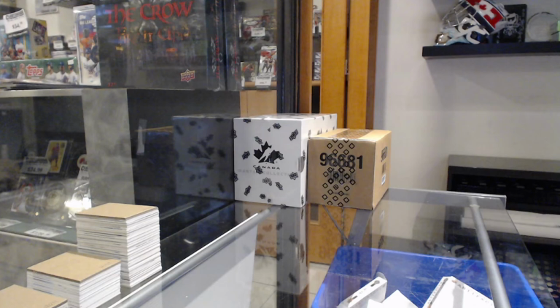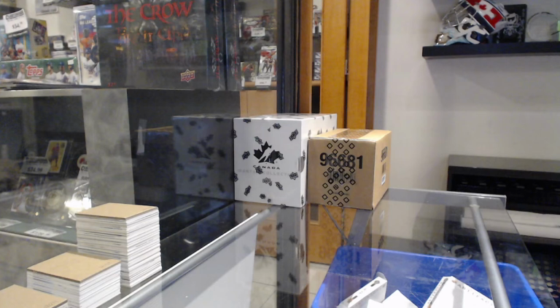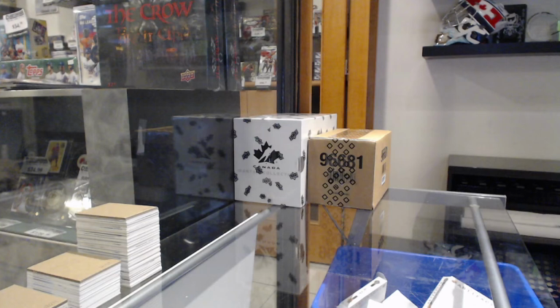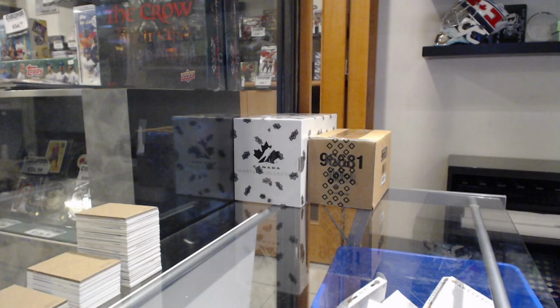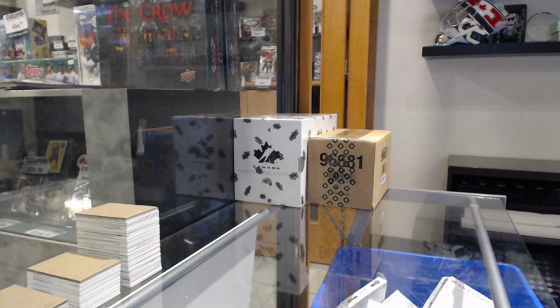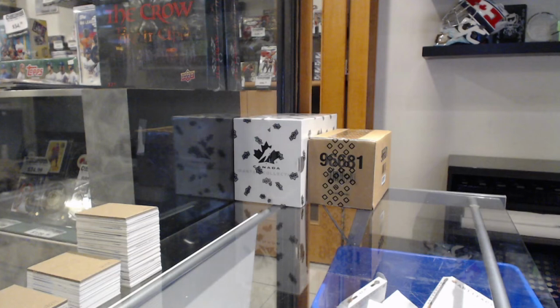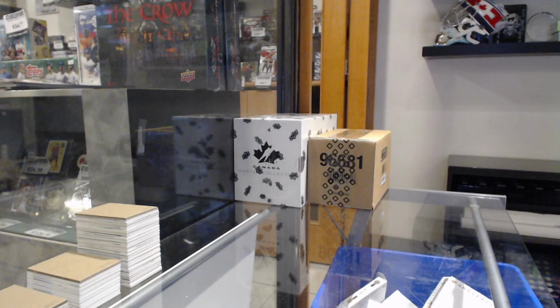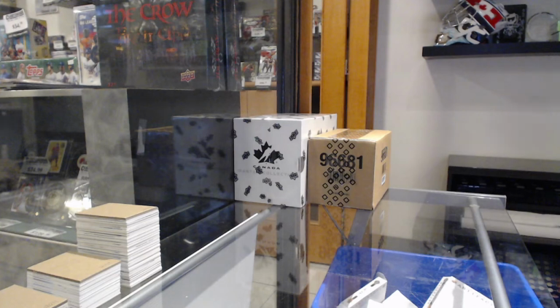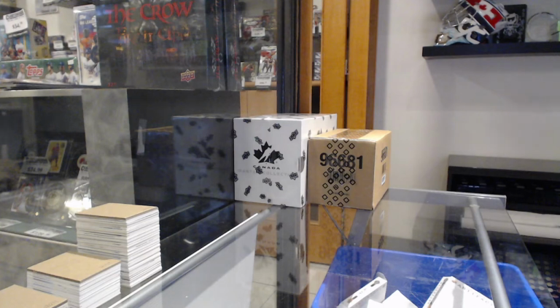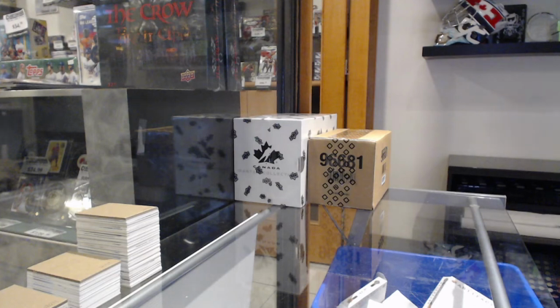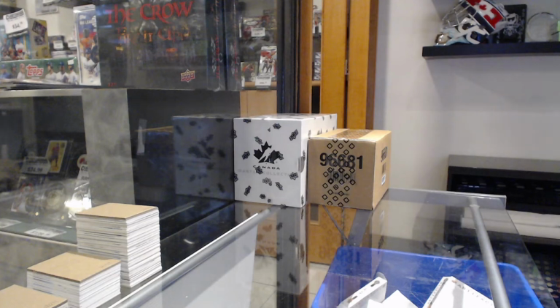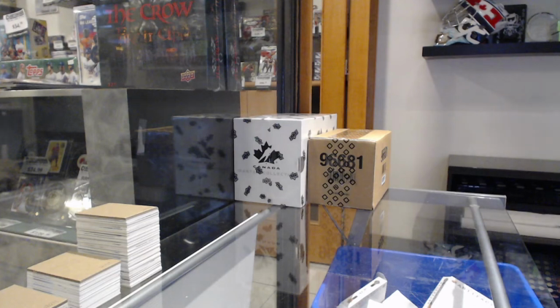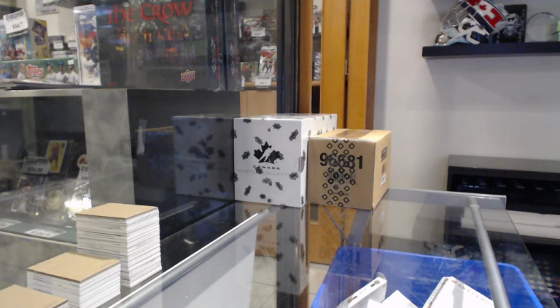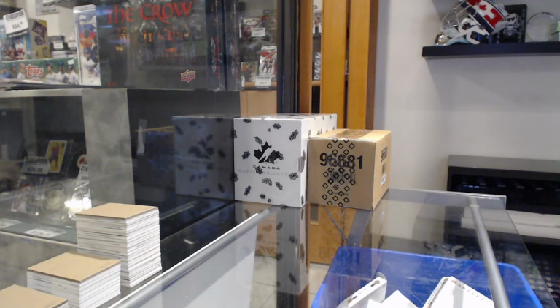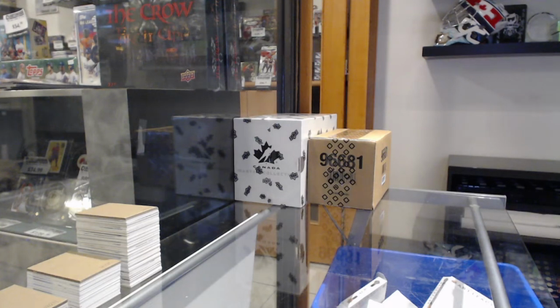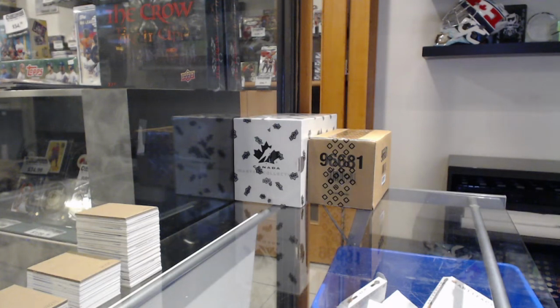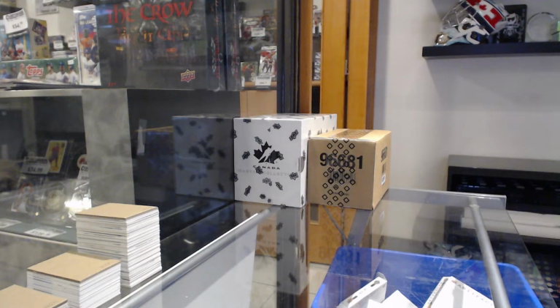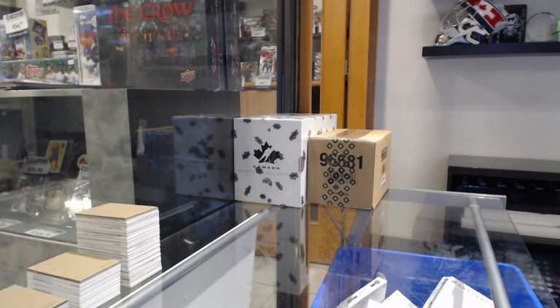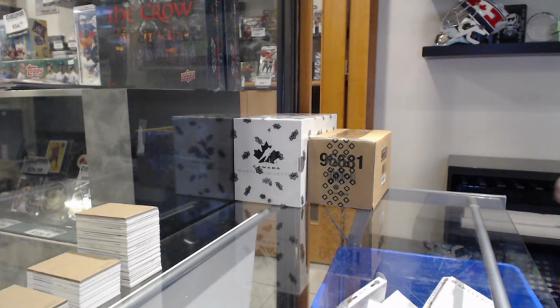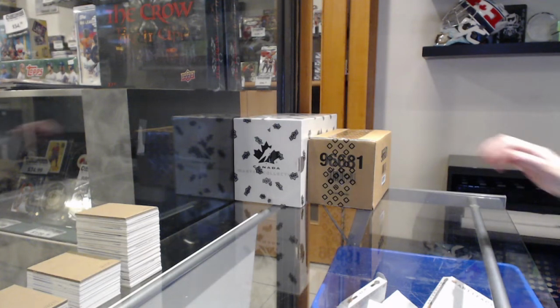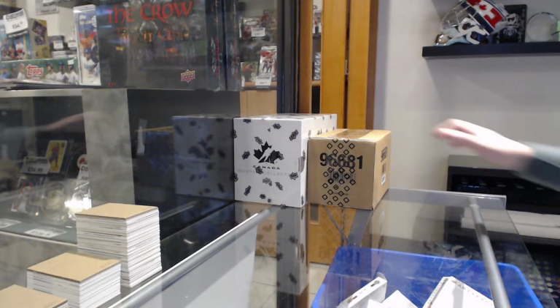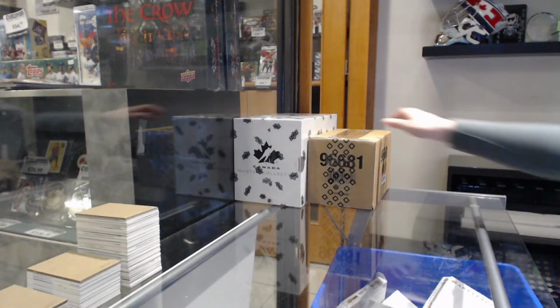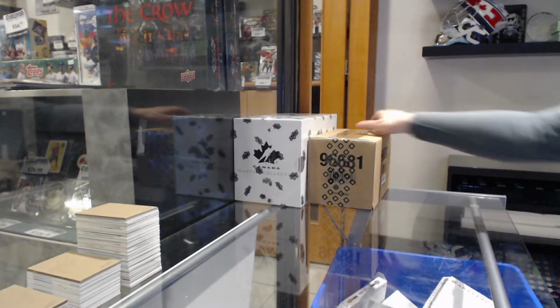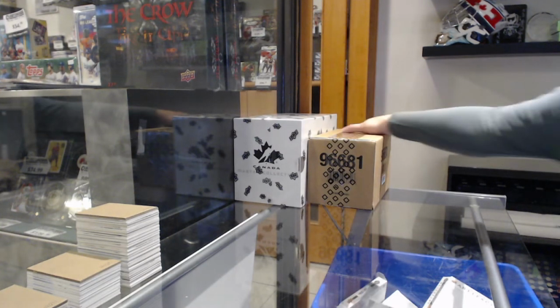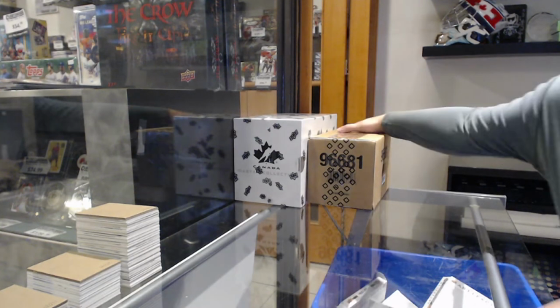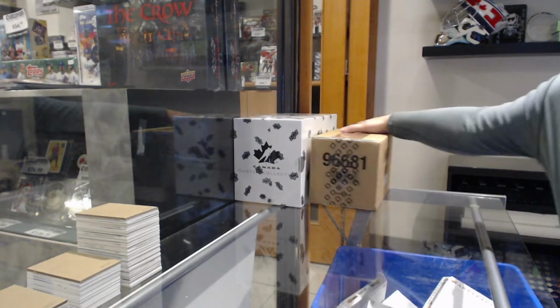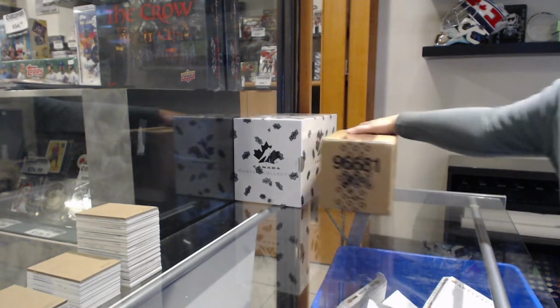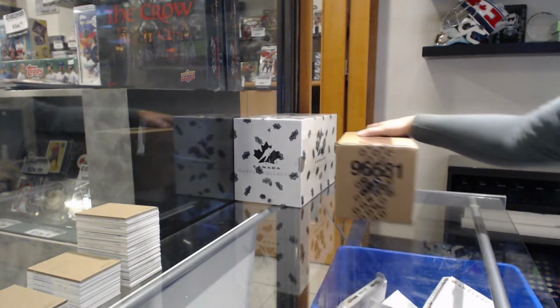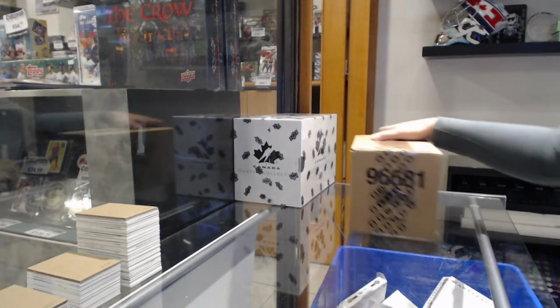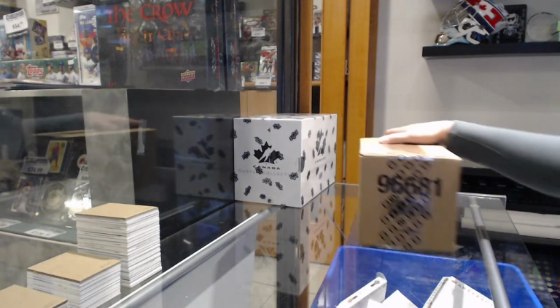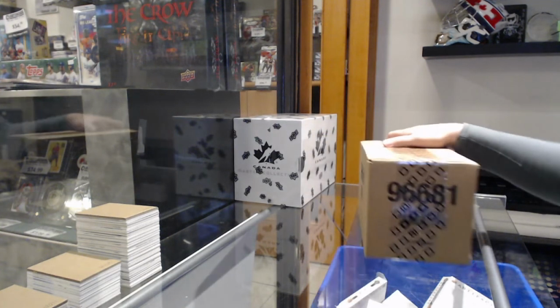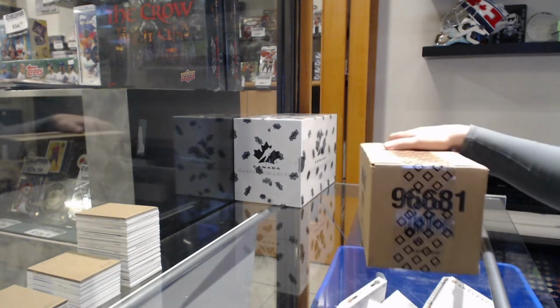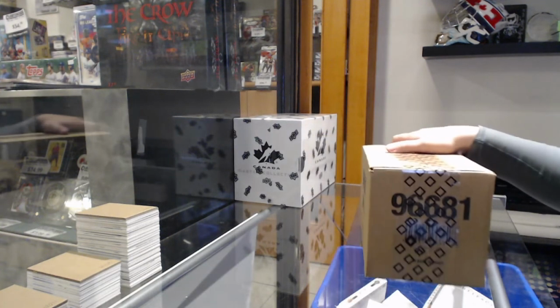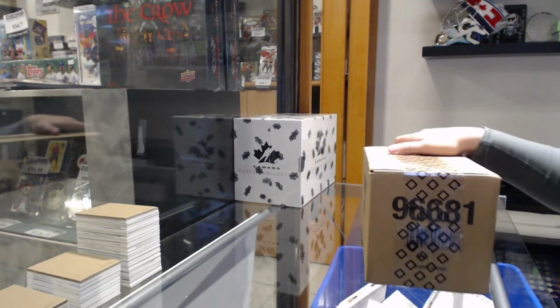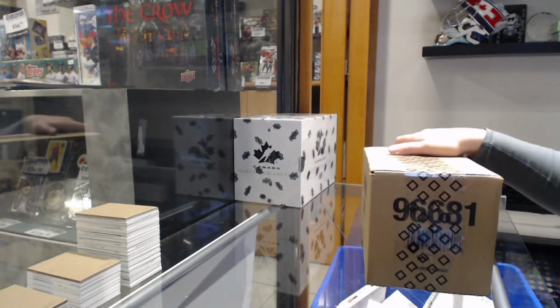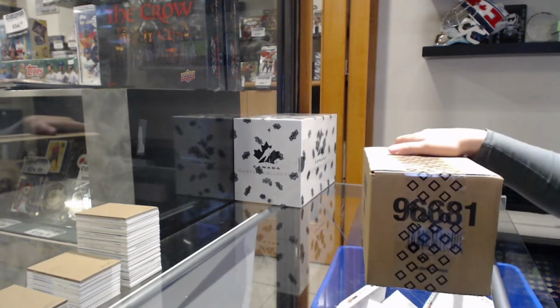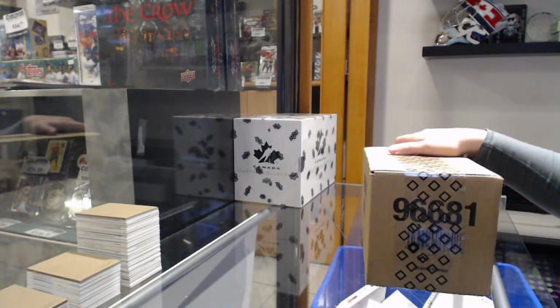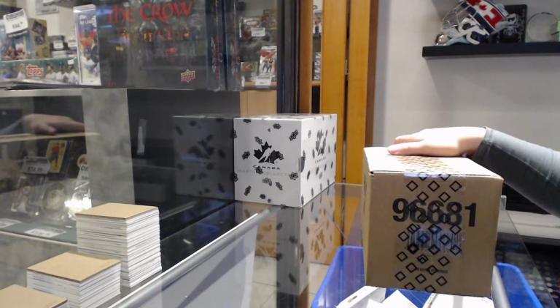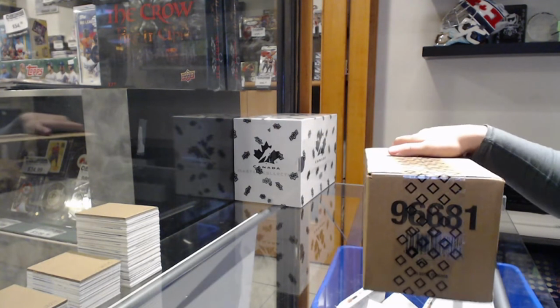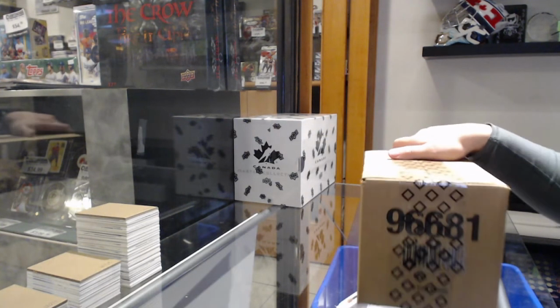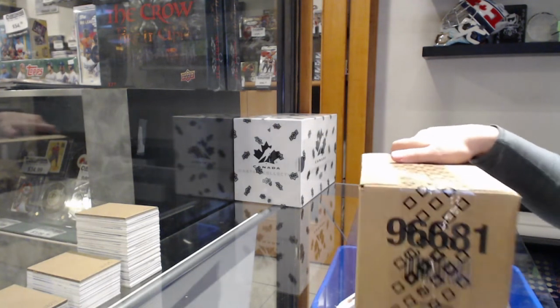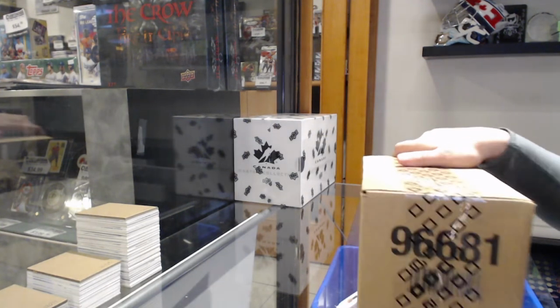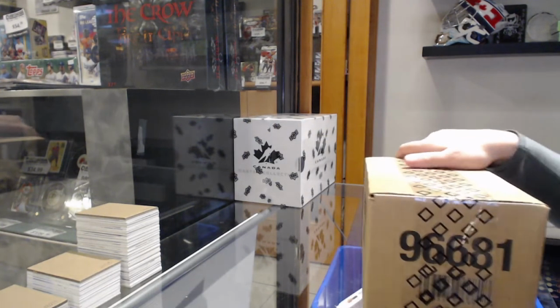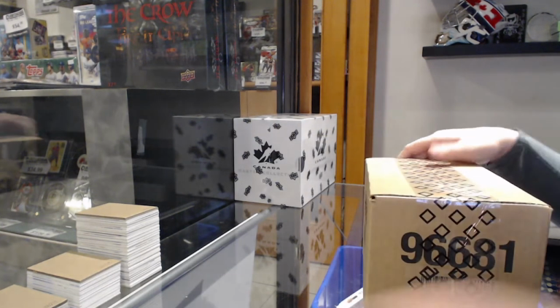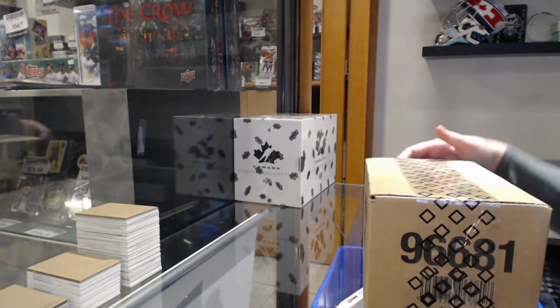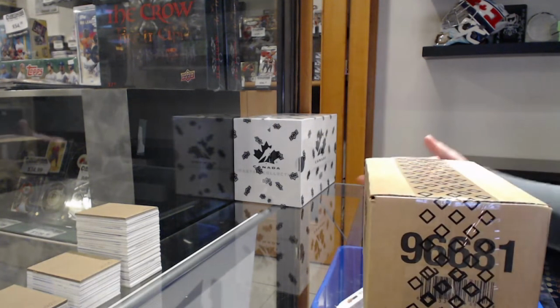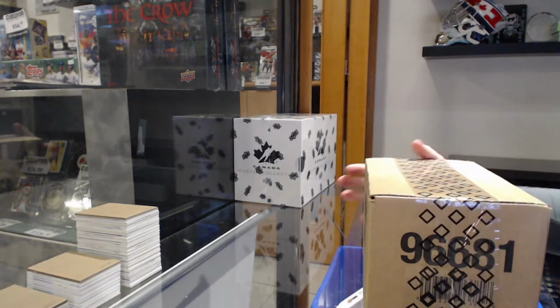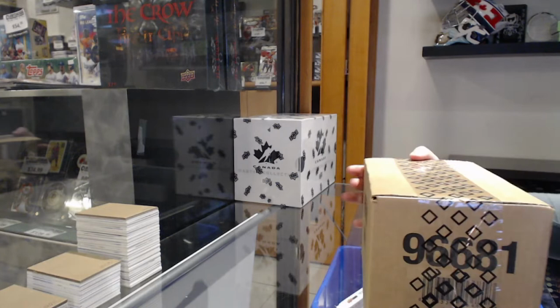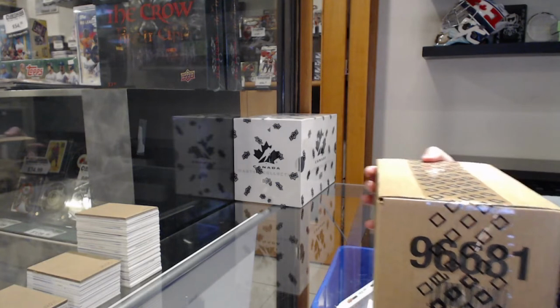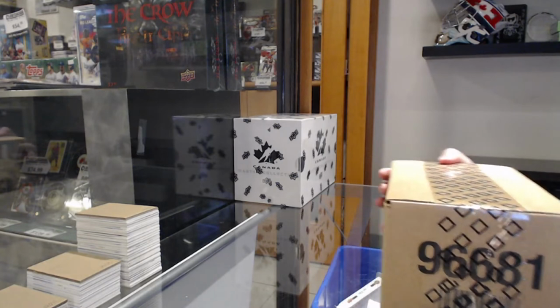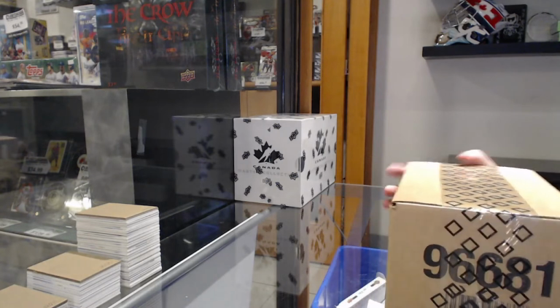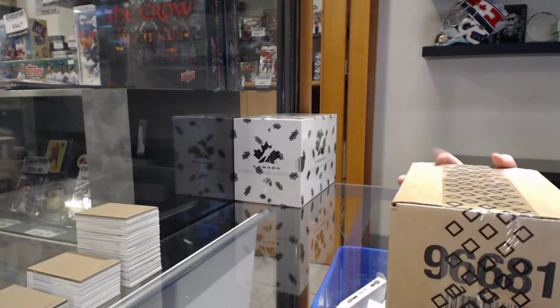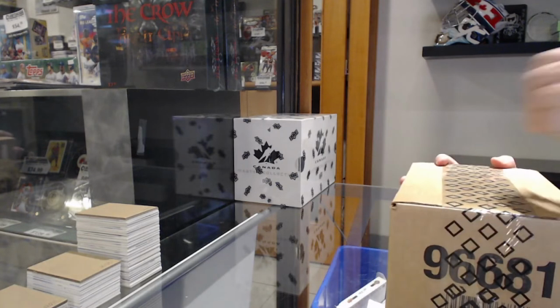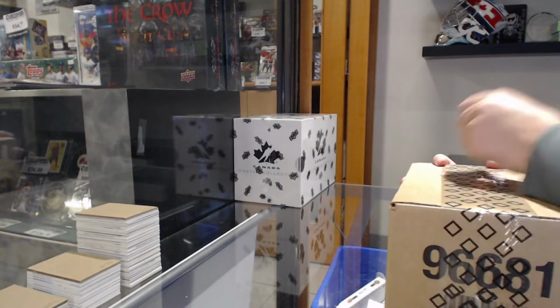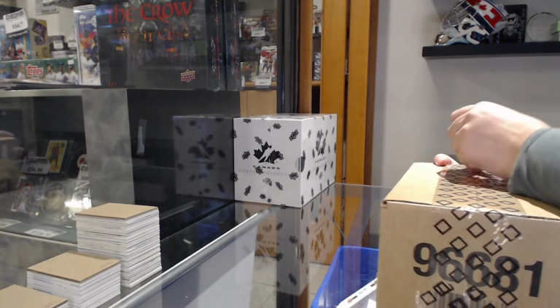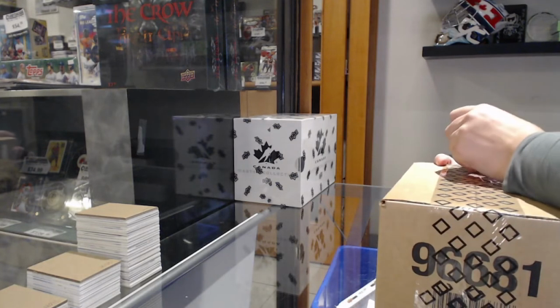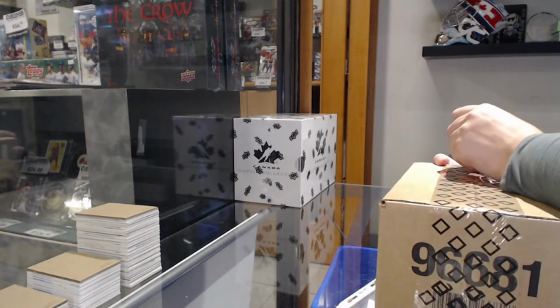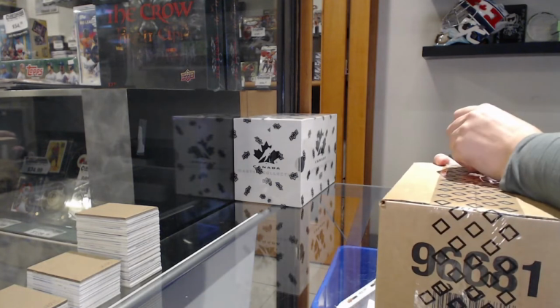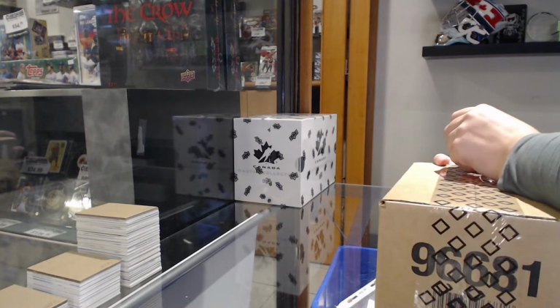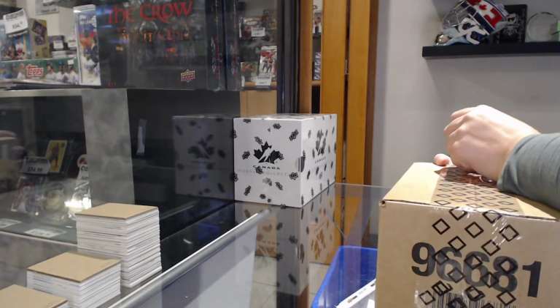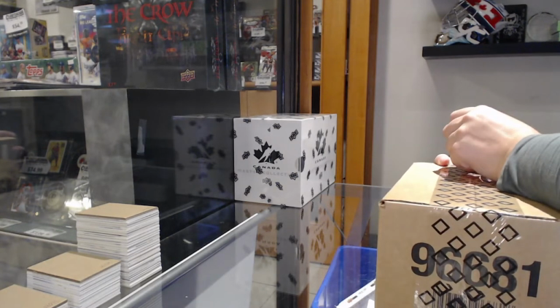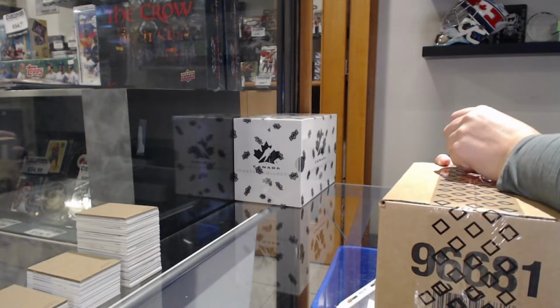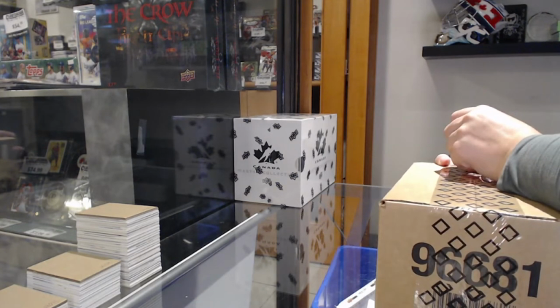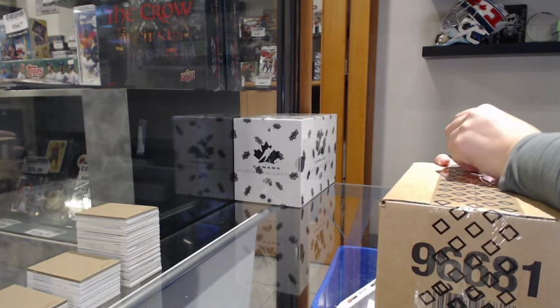Starting off C&C Group Break 18138, we have the 10-box case of Artifacts 21 and 22.